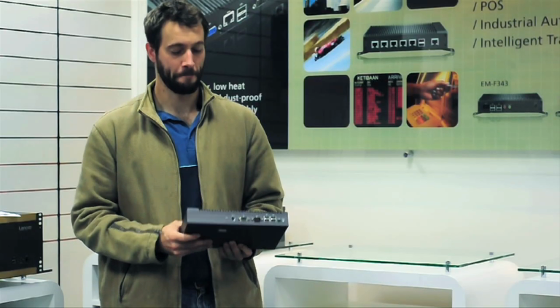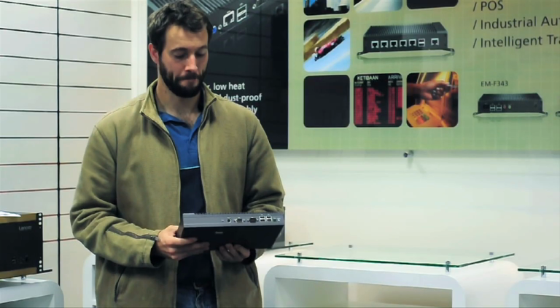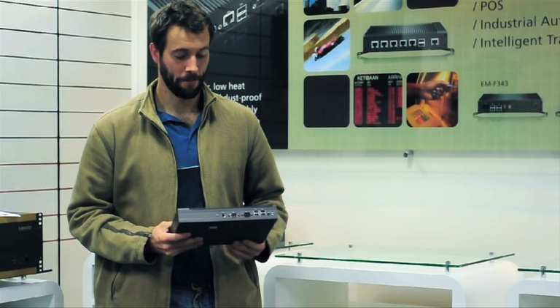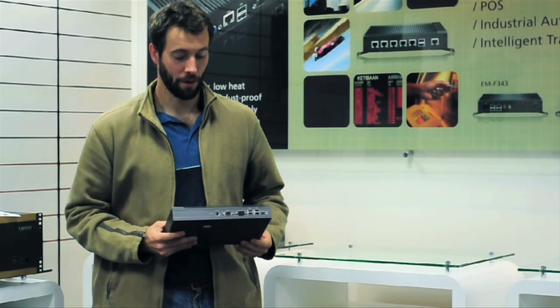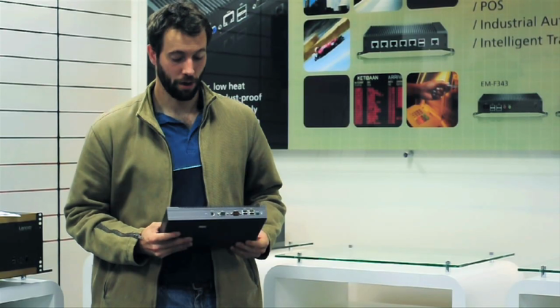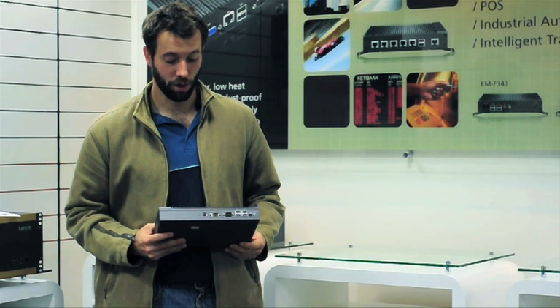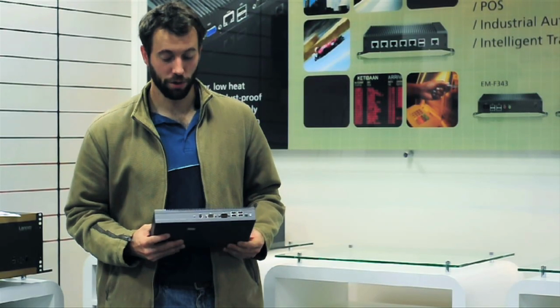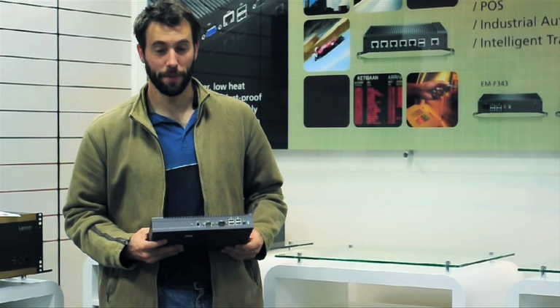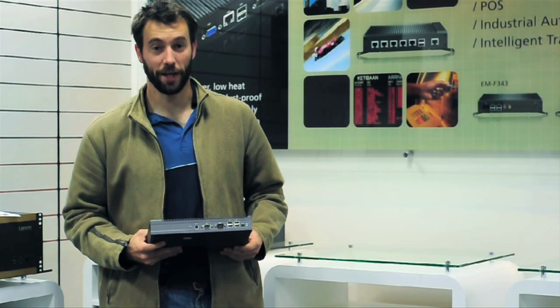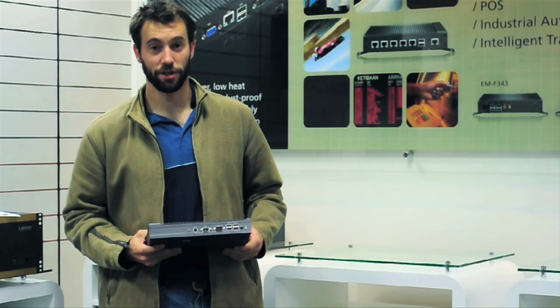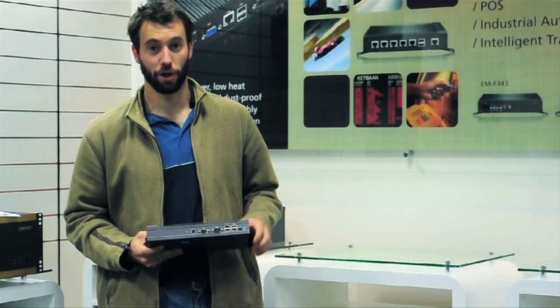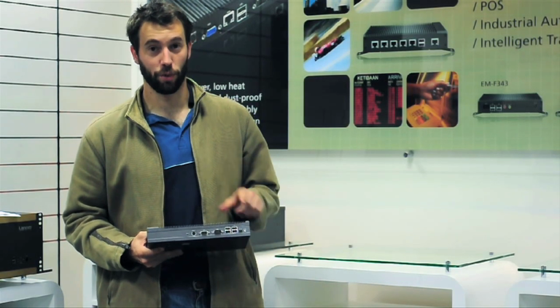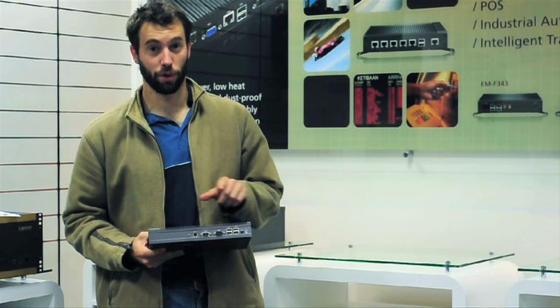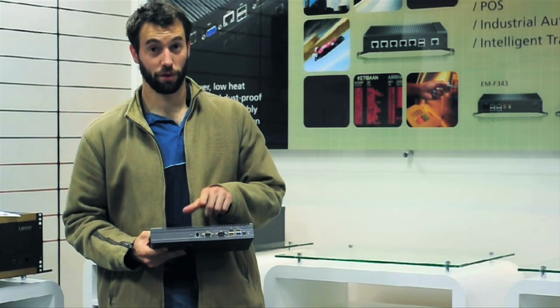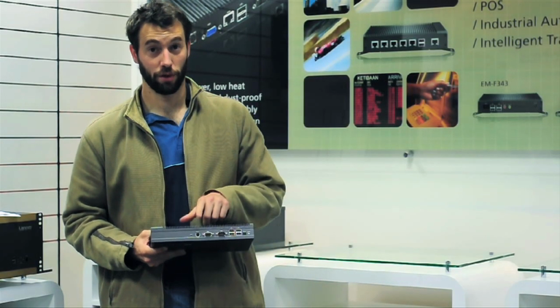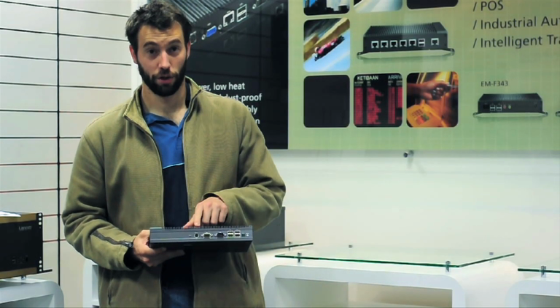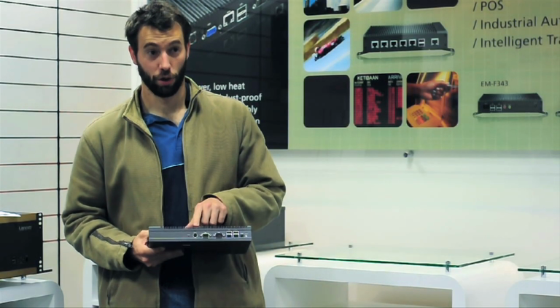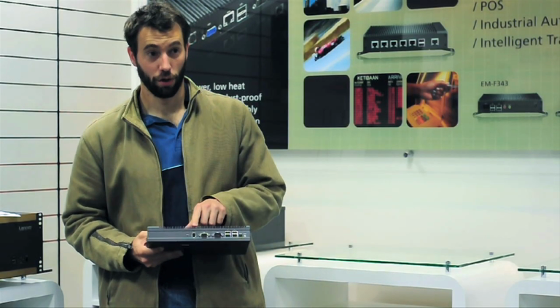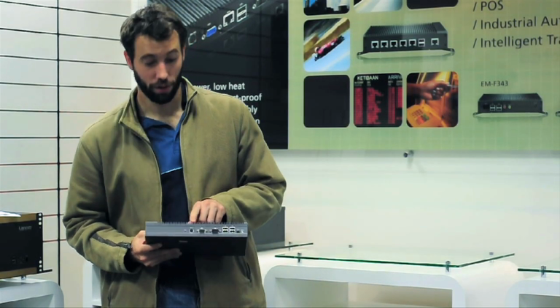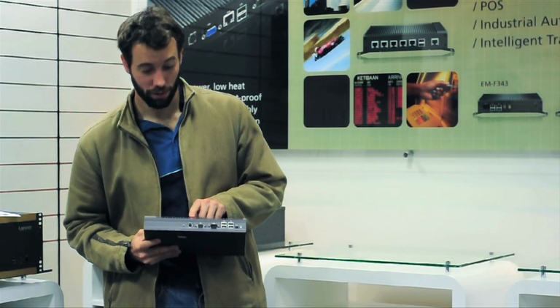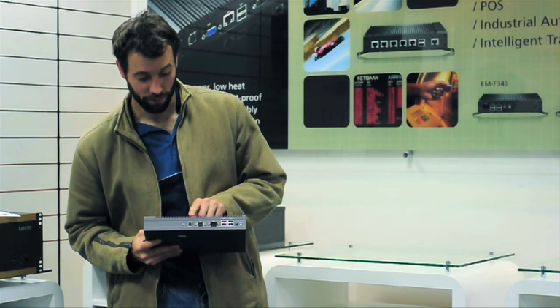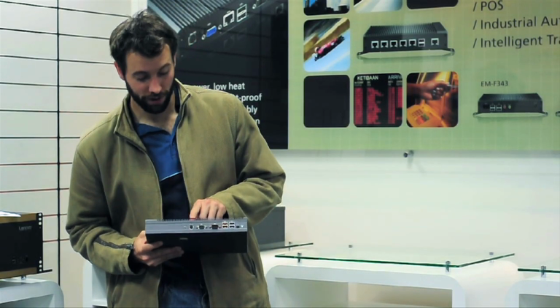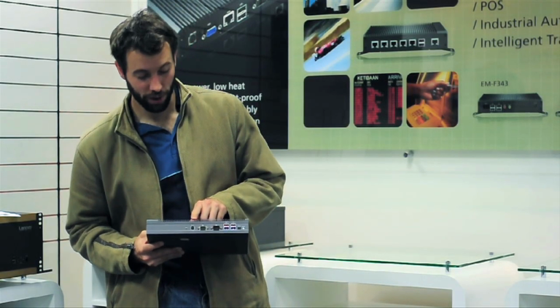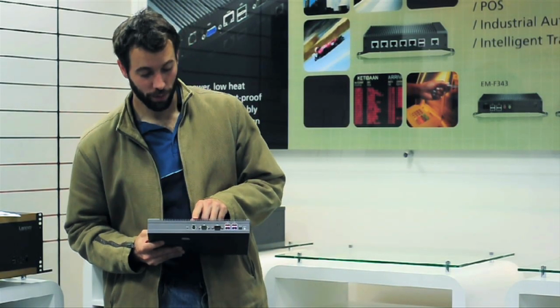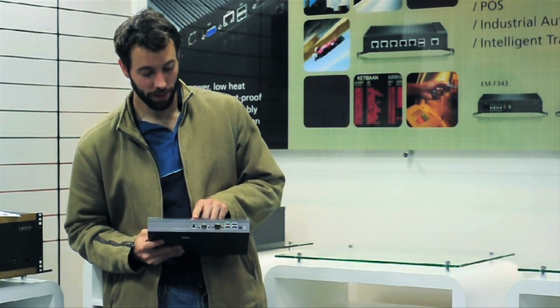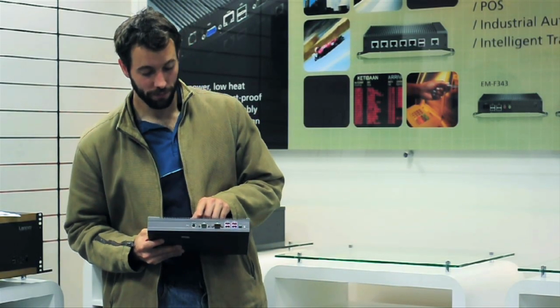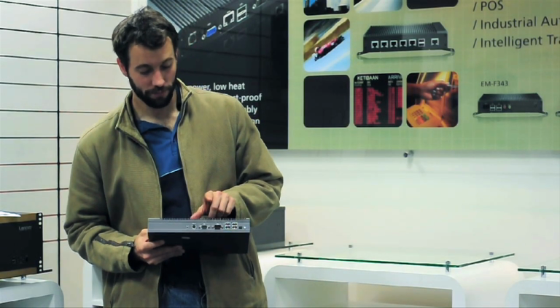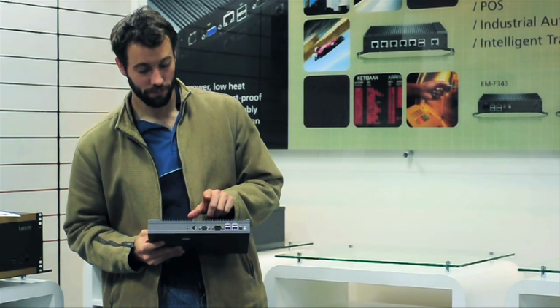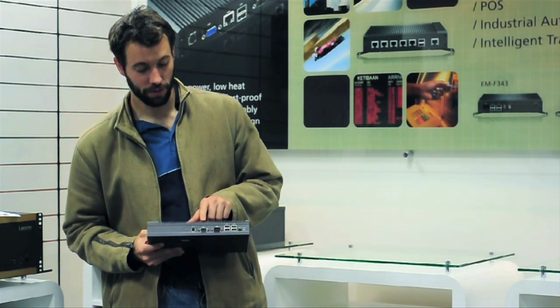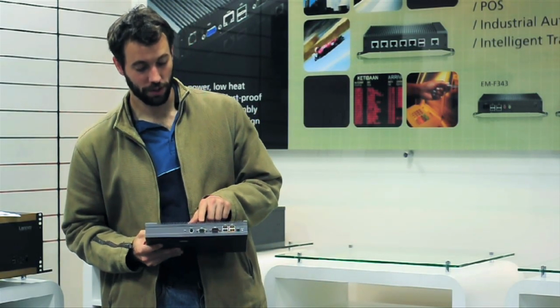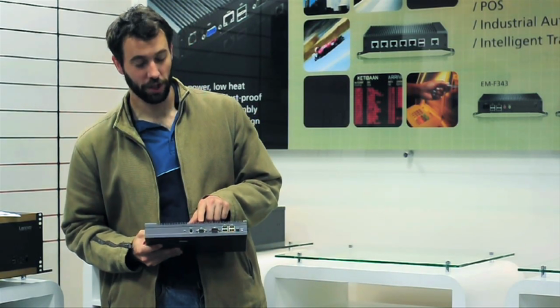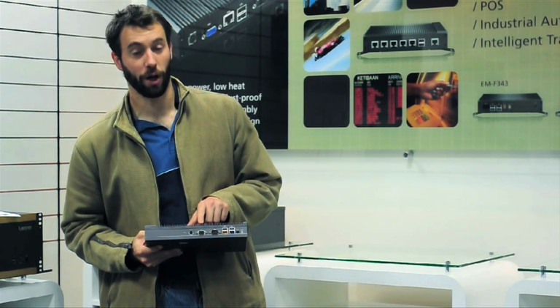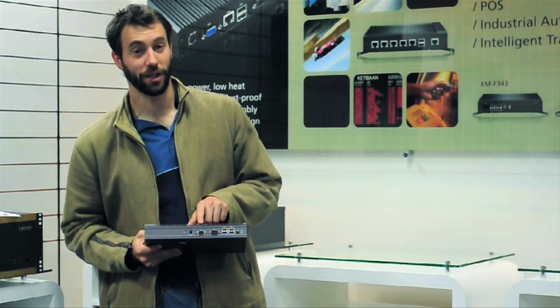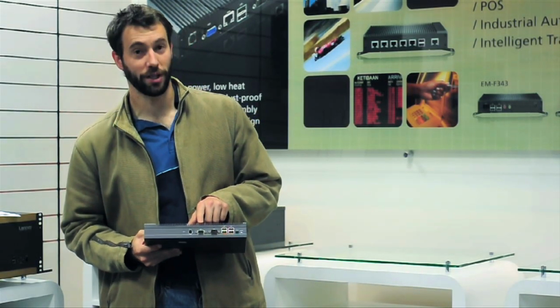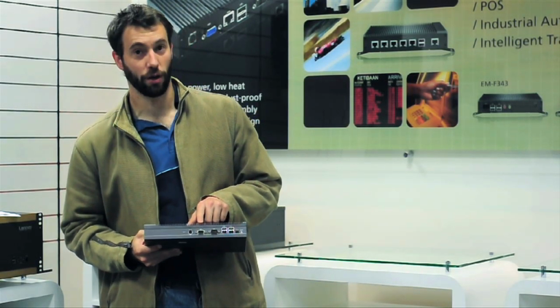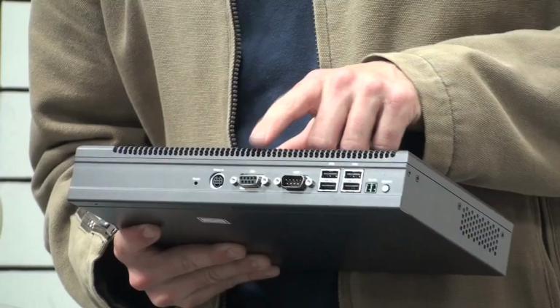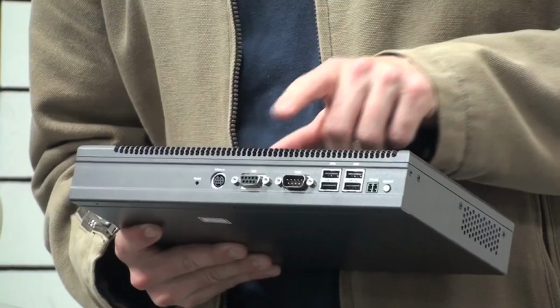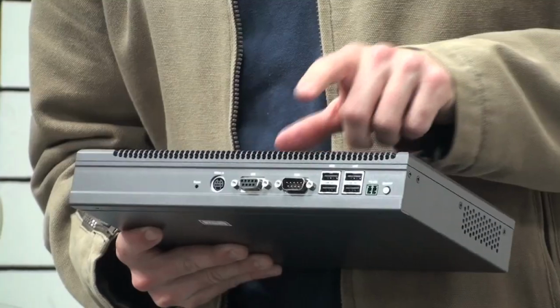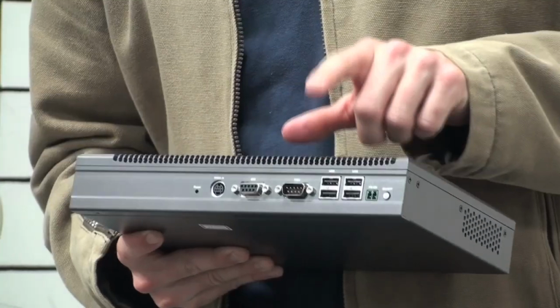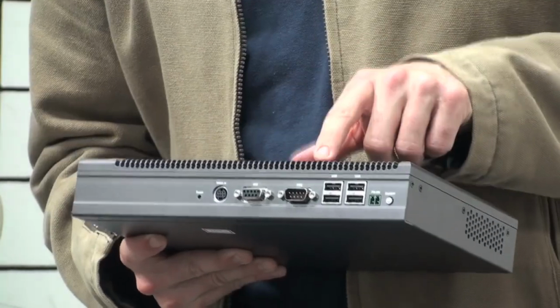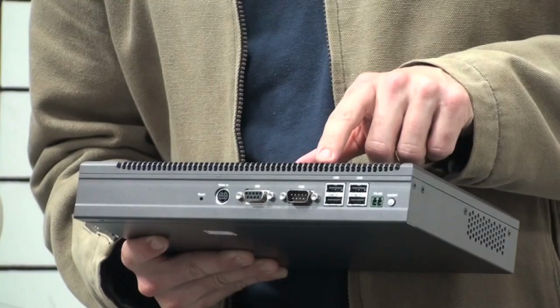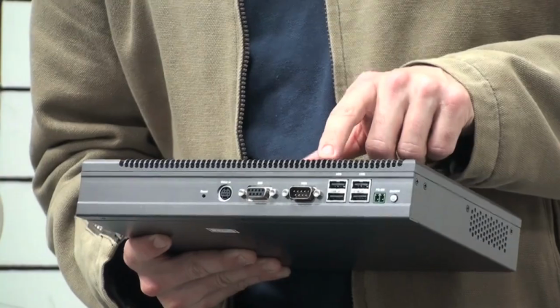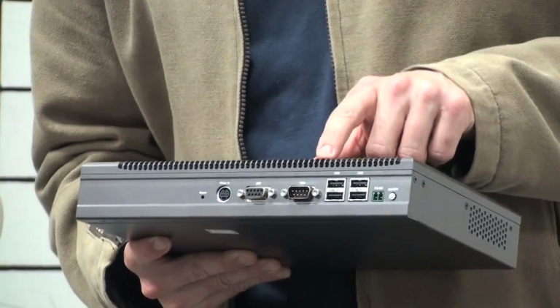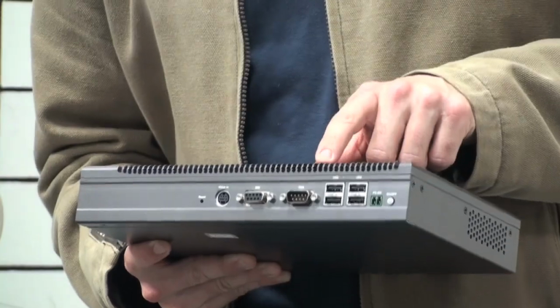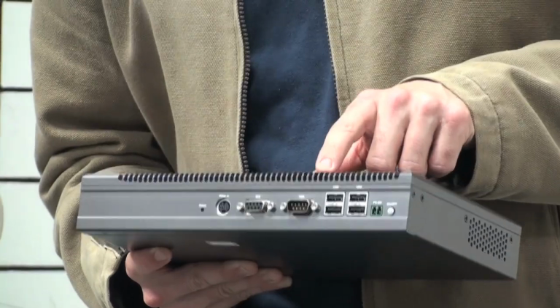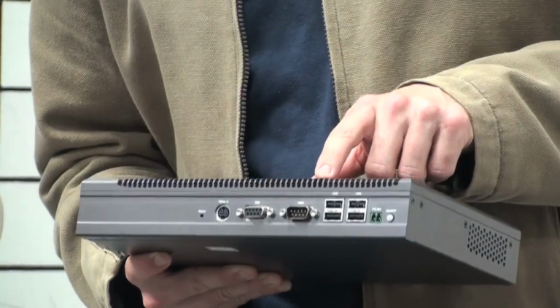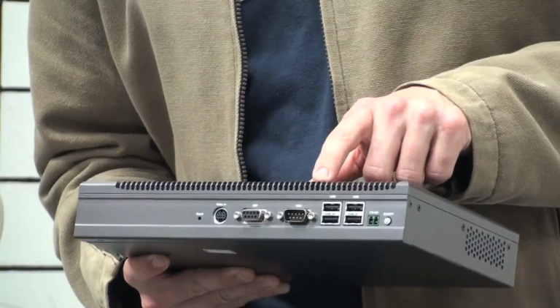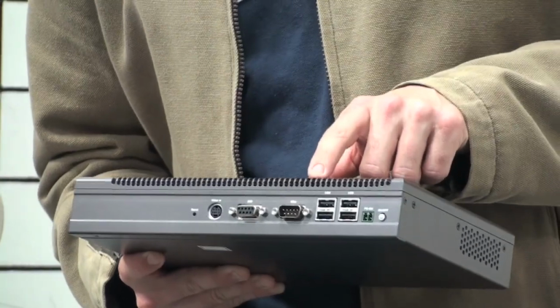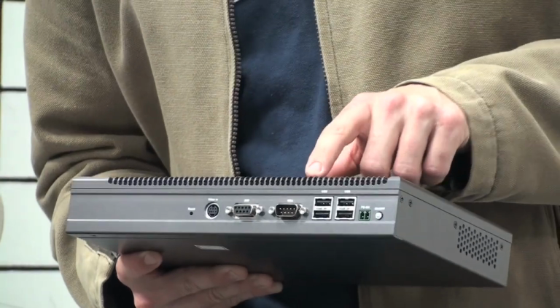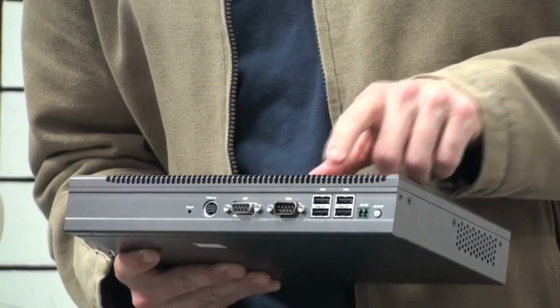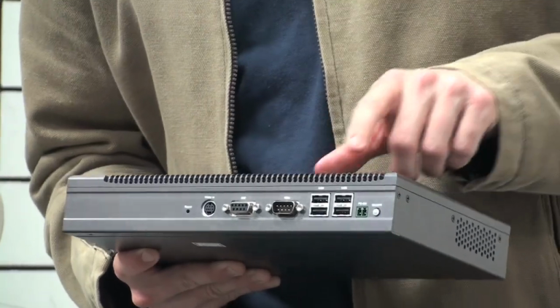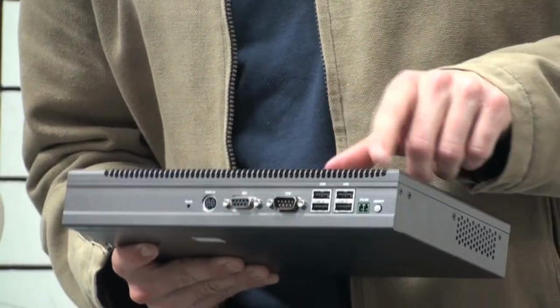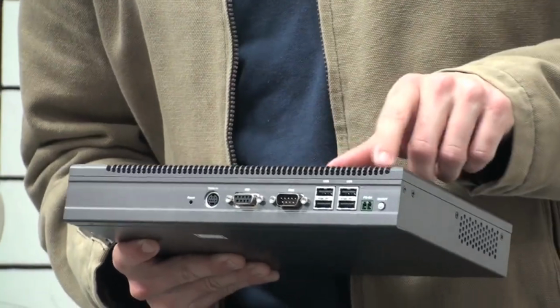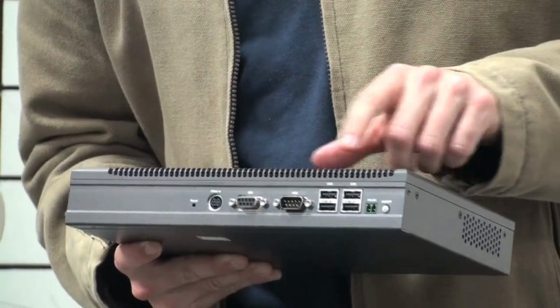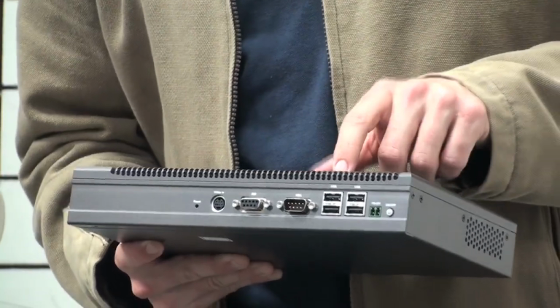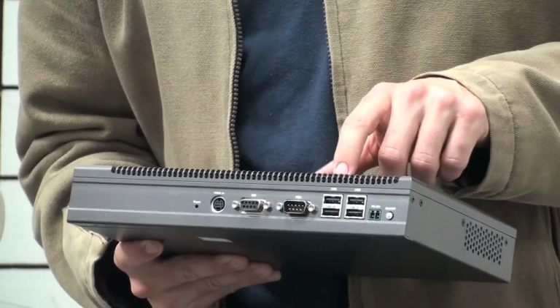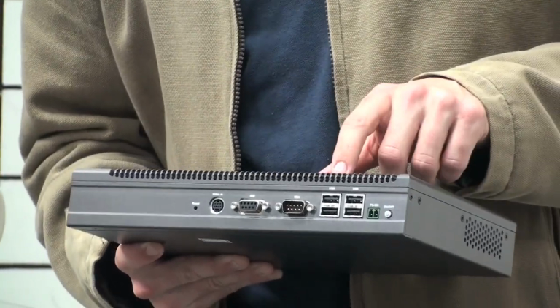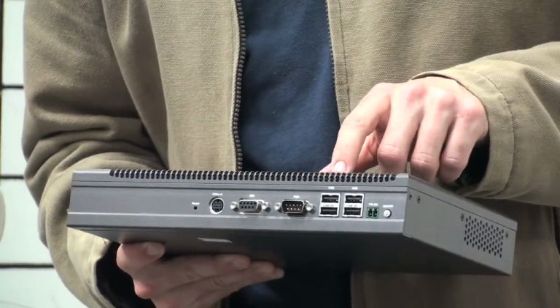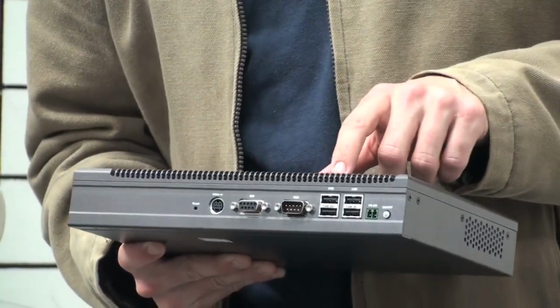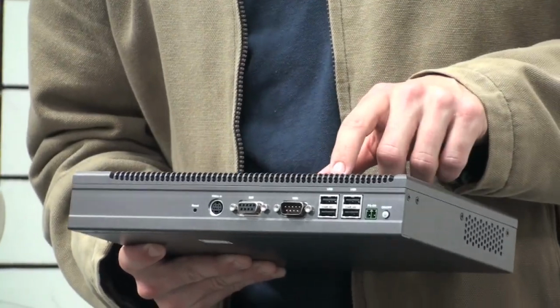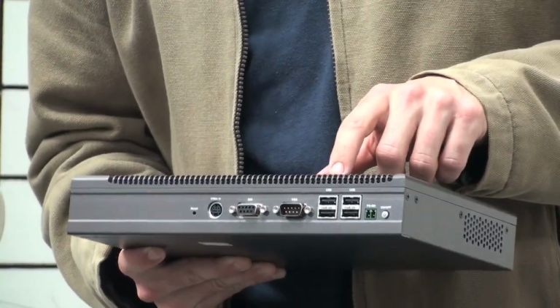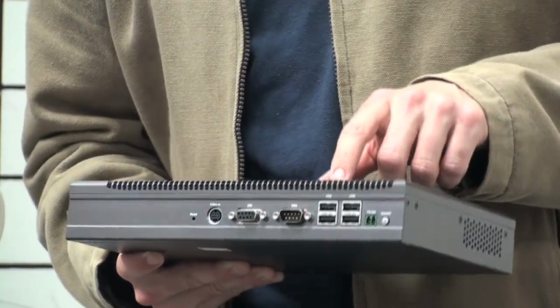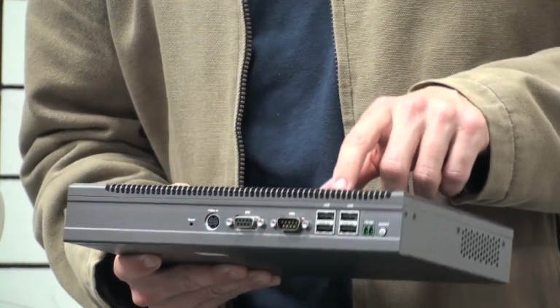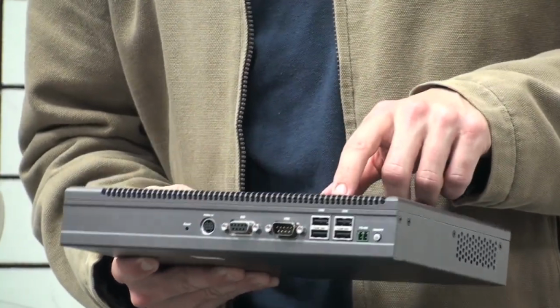On the back side we've got Video In, DIDO, Serial, as well as four USB ports.